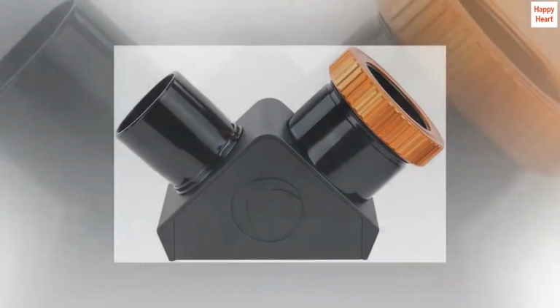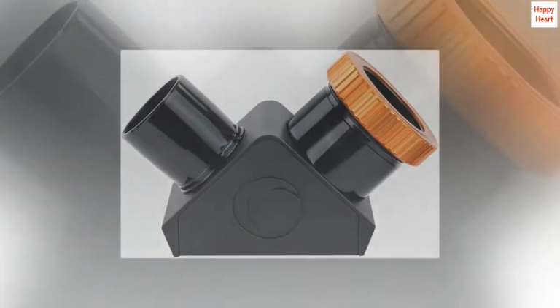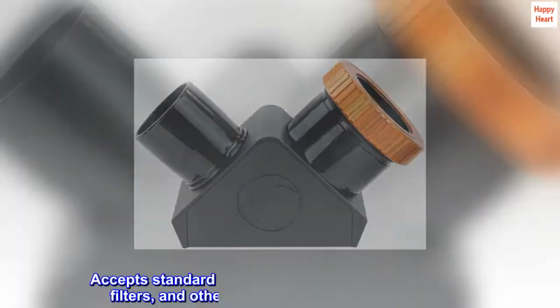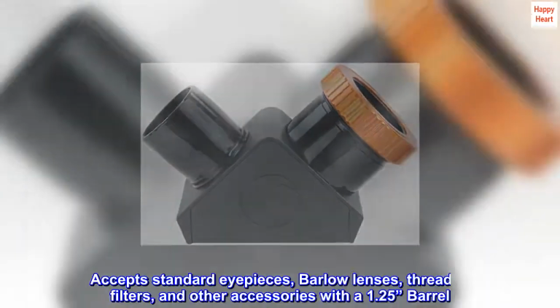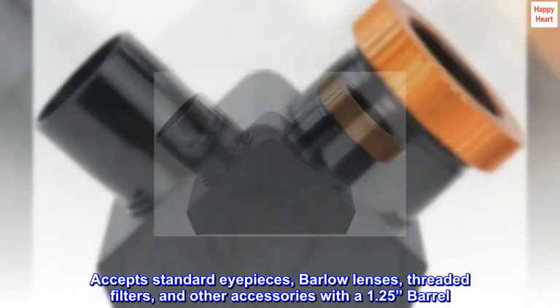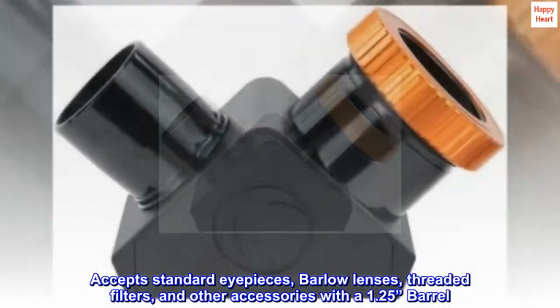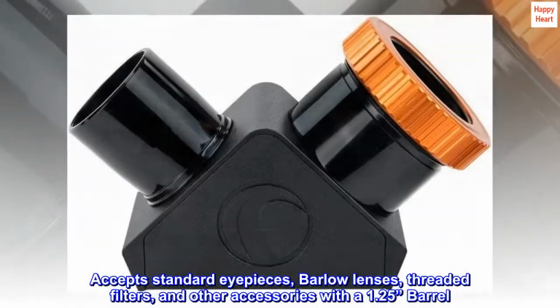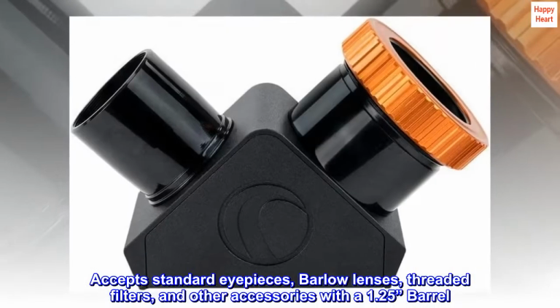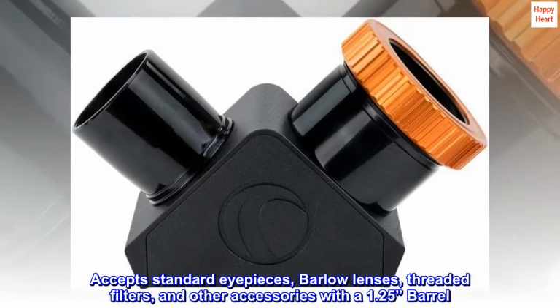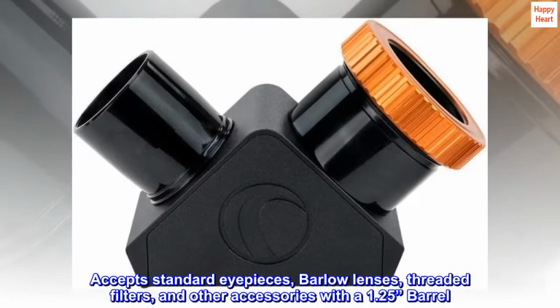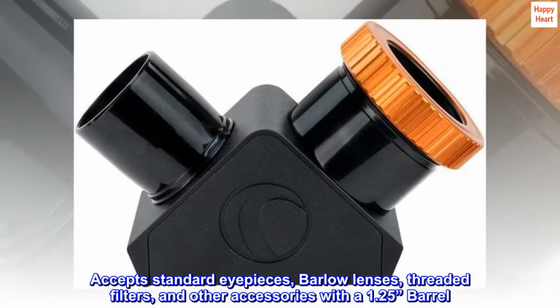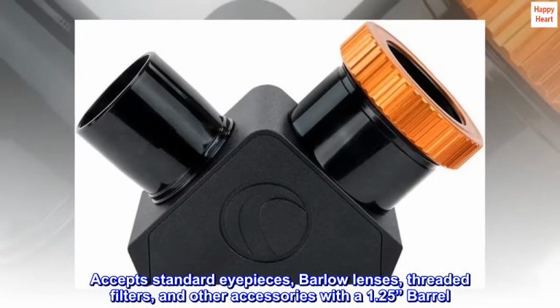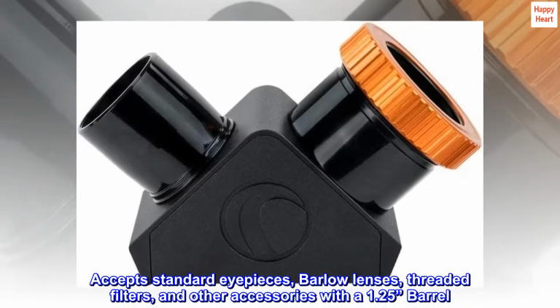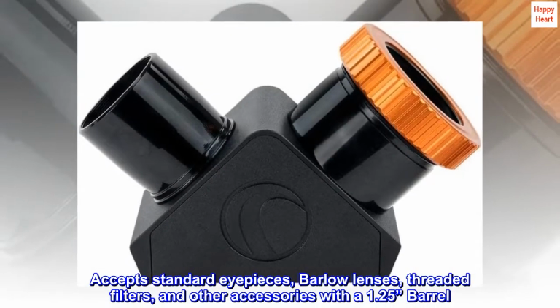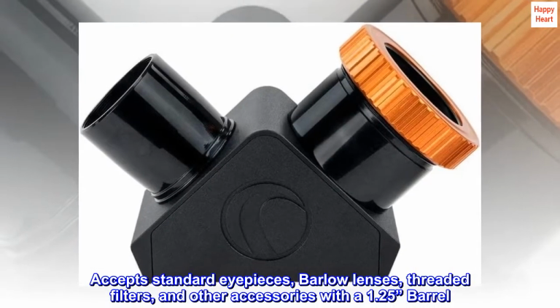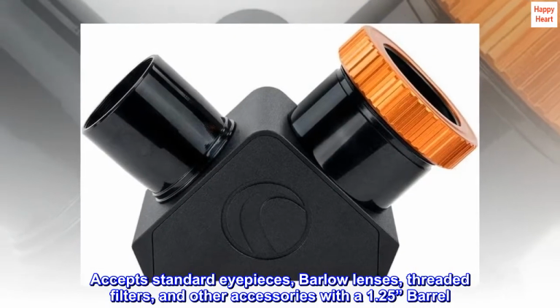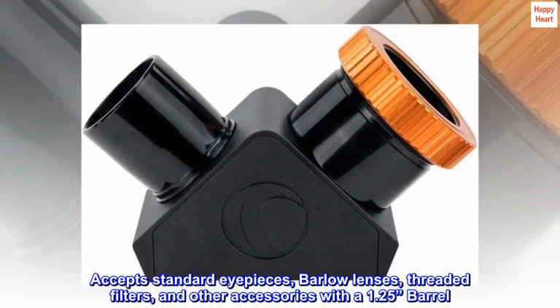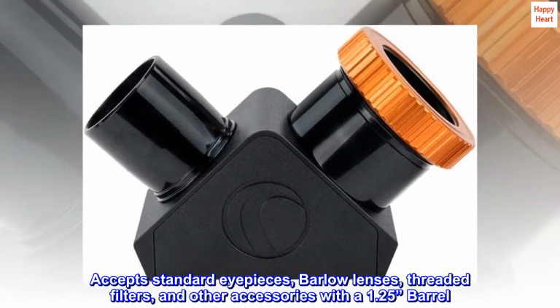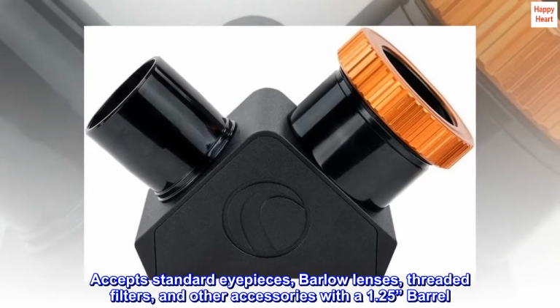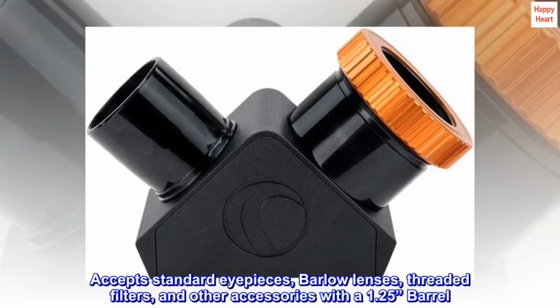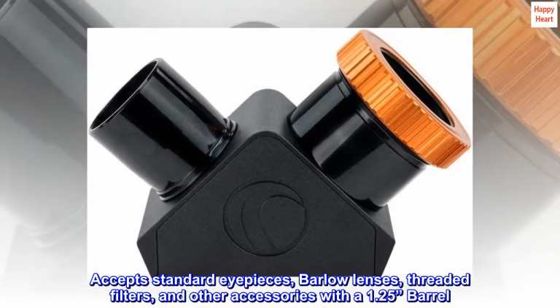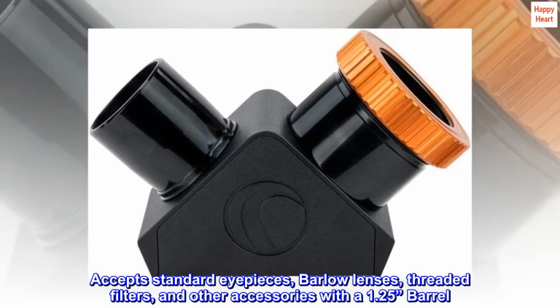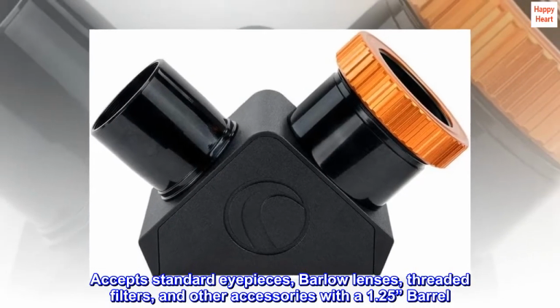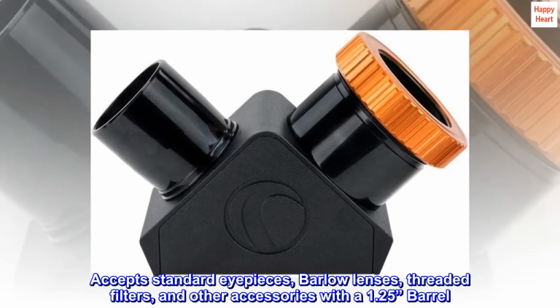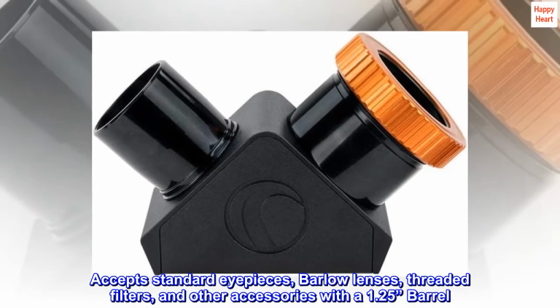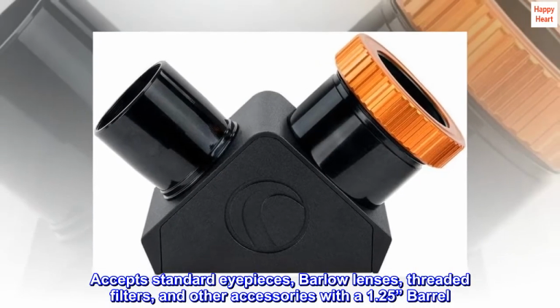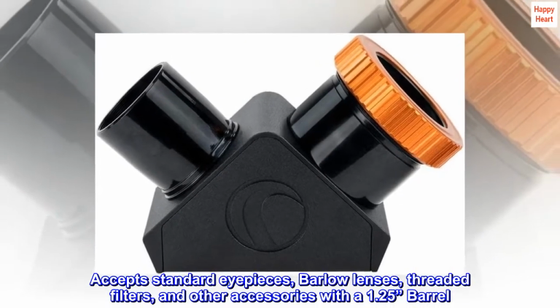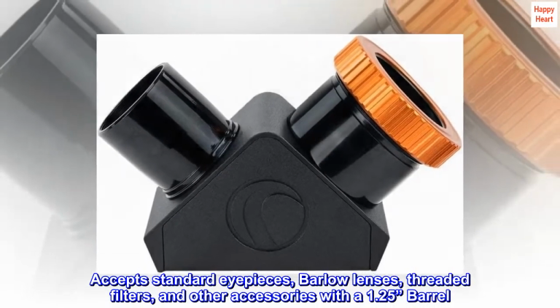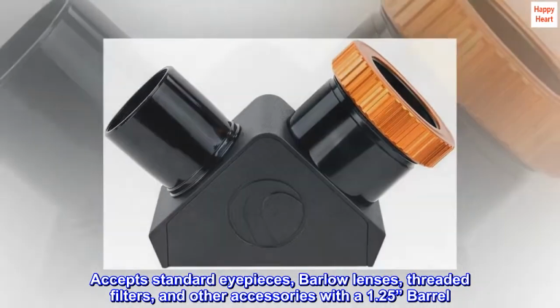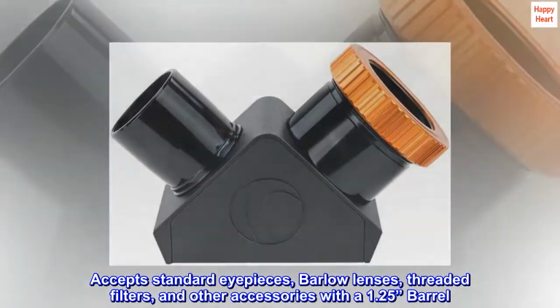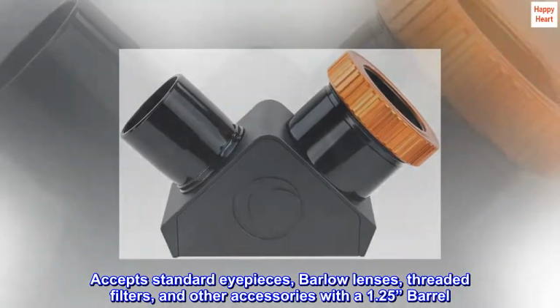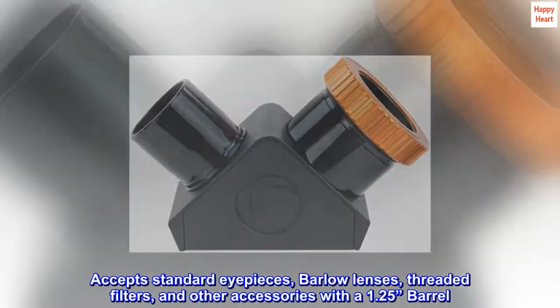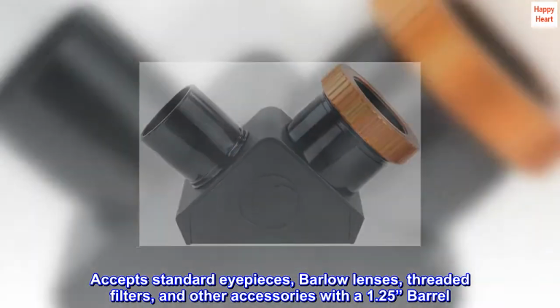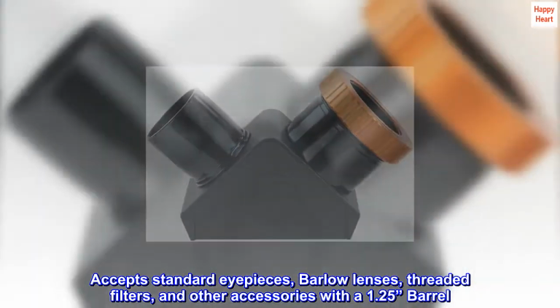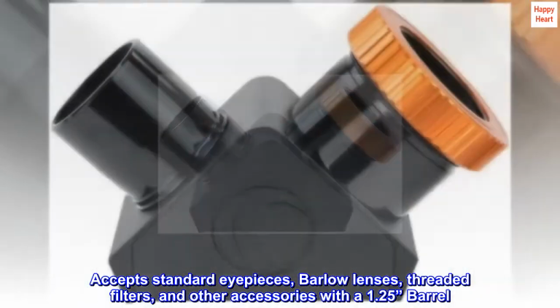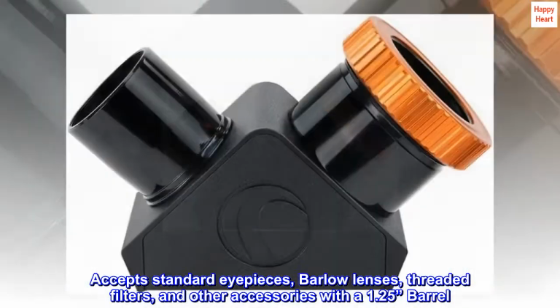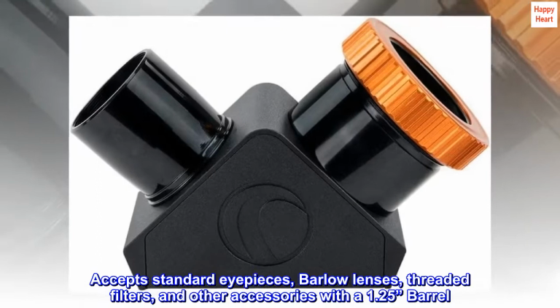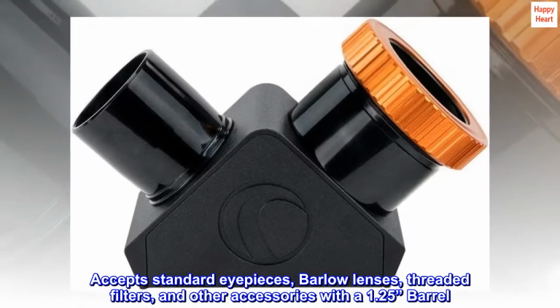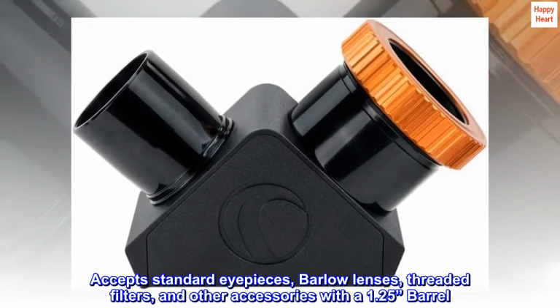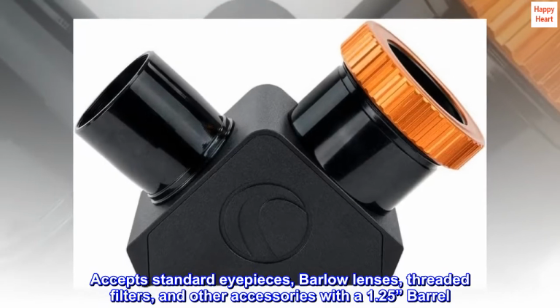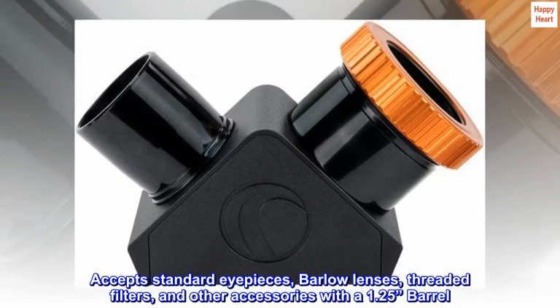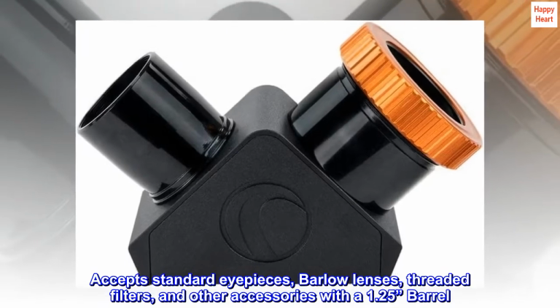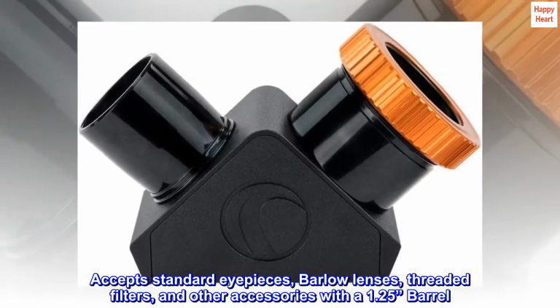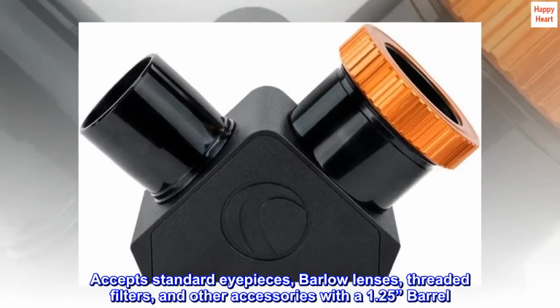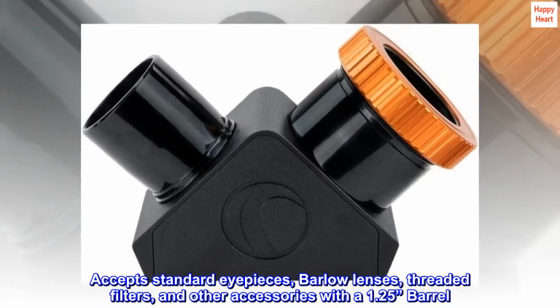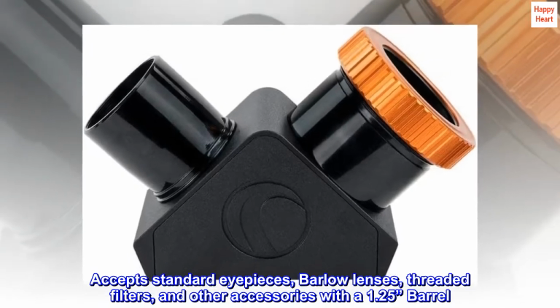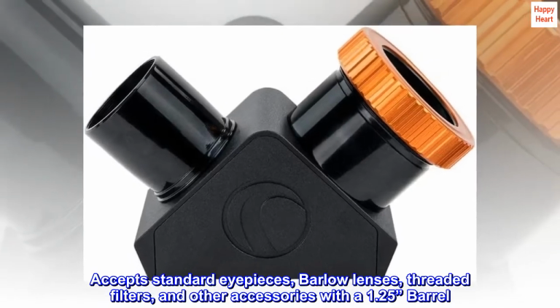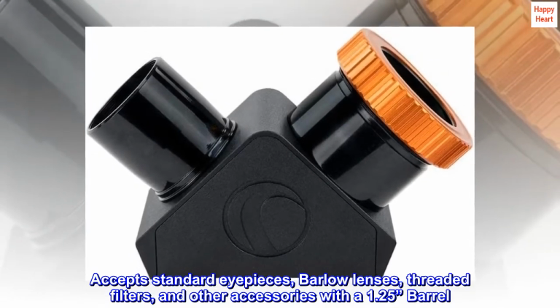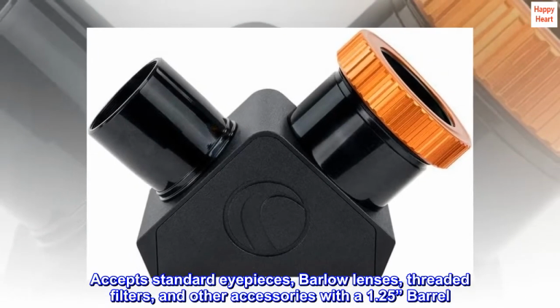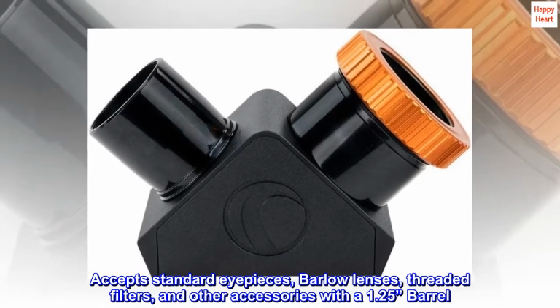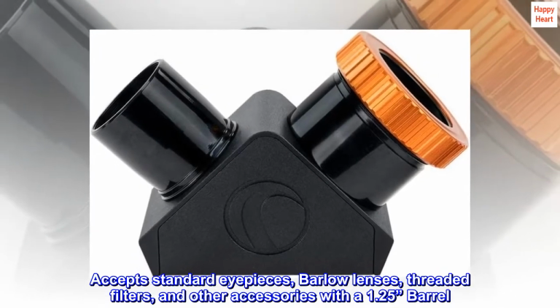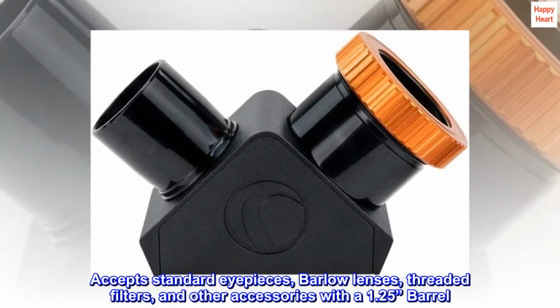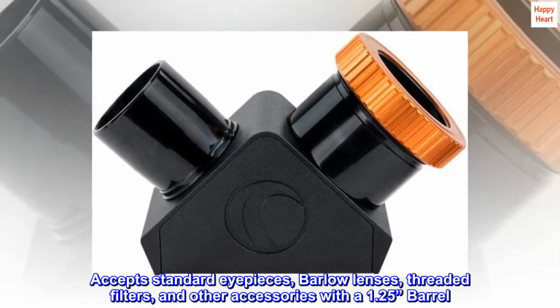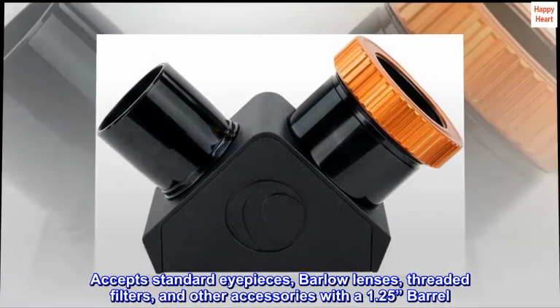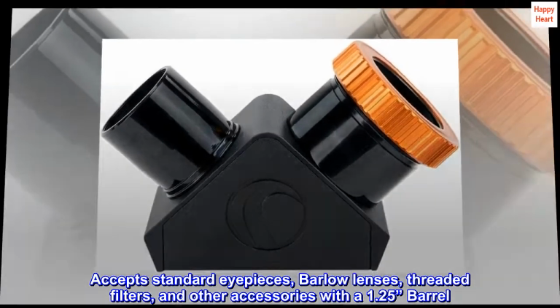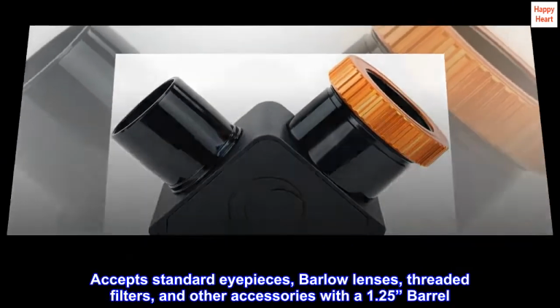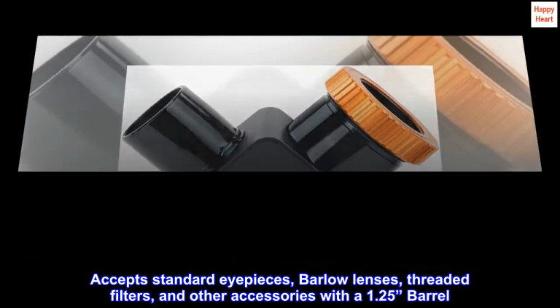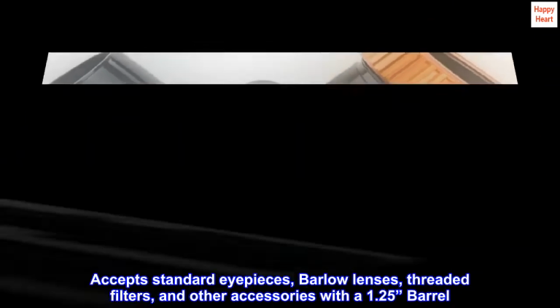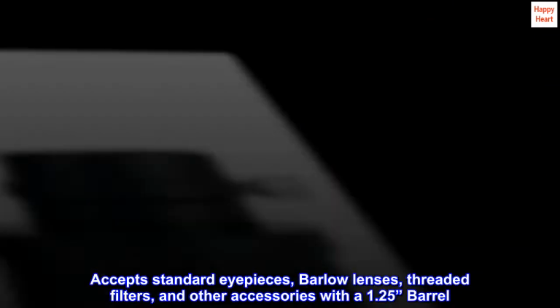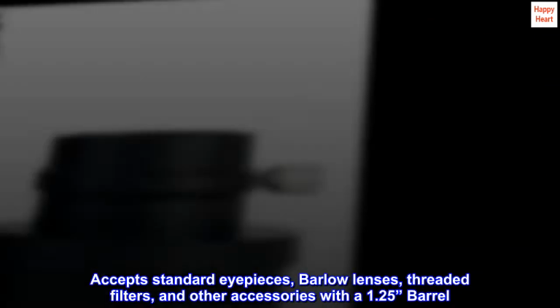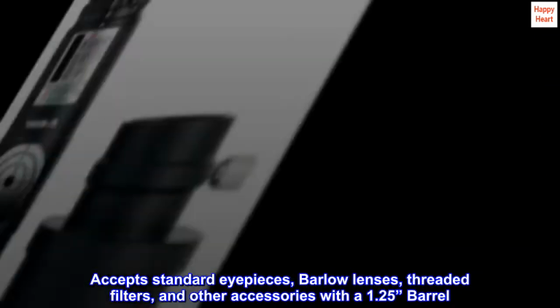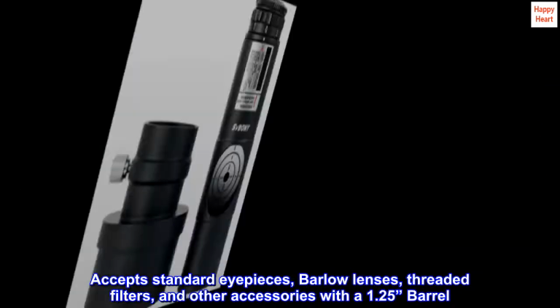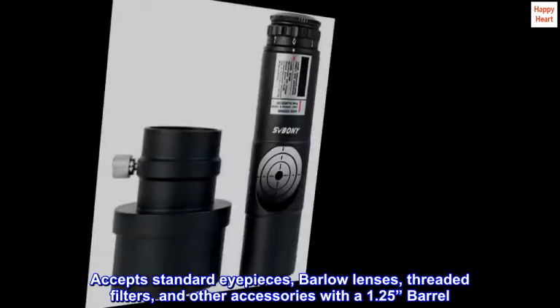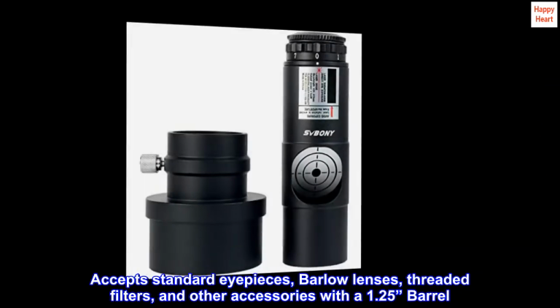Accepts standard eyepieces, Barlow lenses, threaded filters, and other accessories with a 1.25-inch barrel.